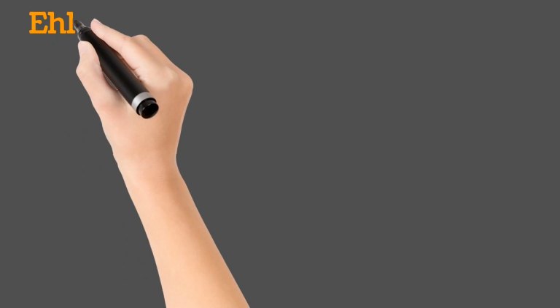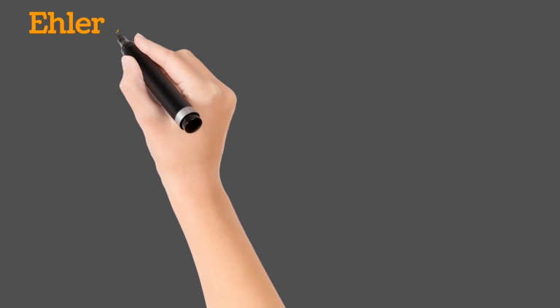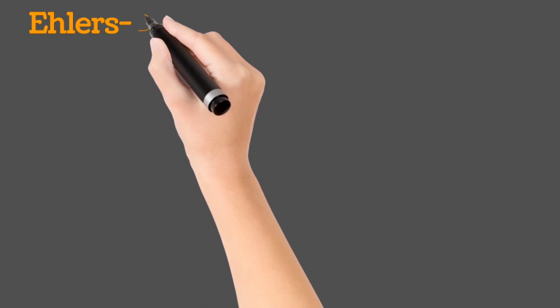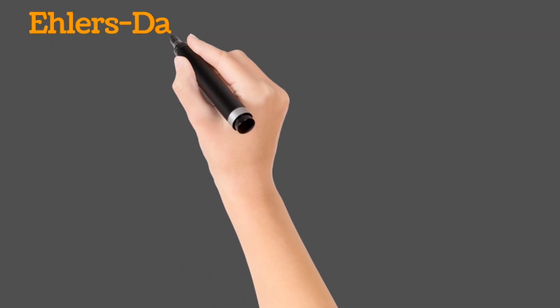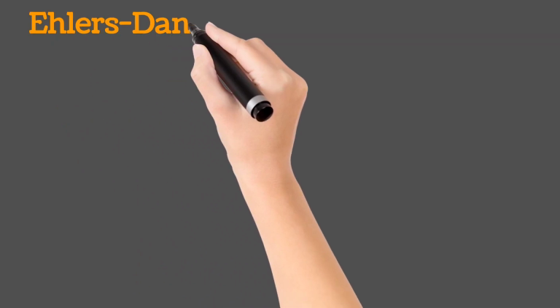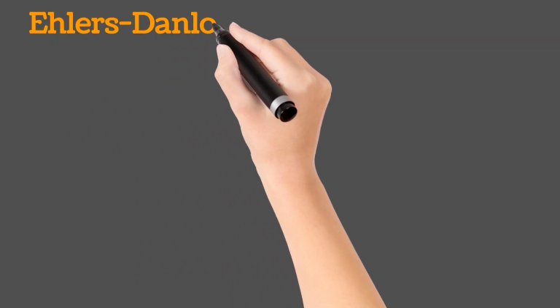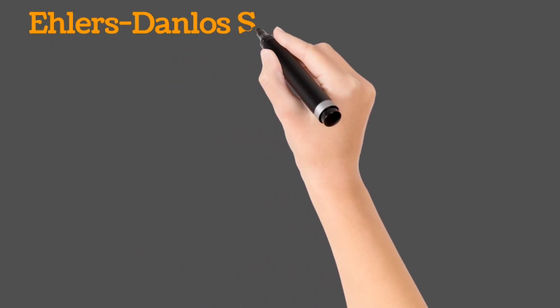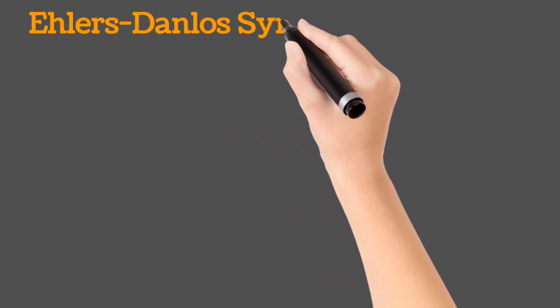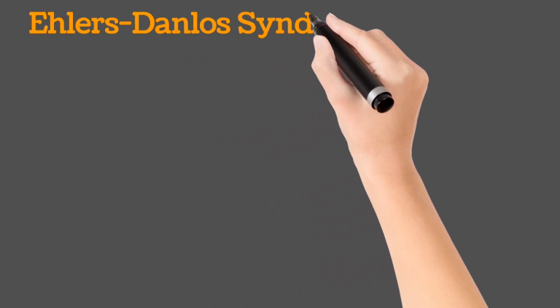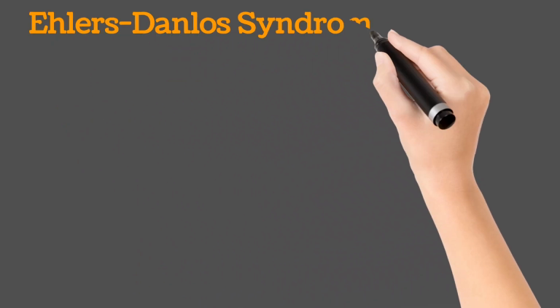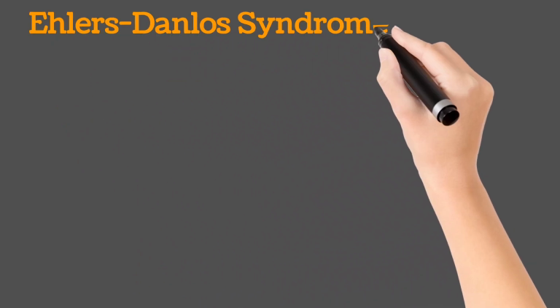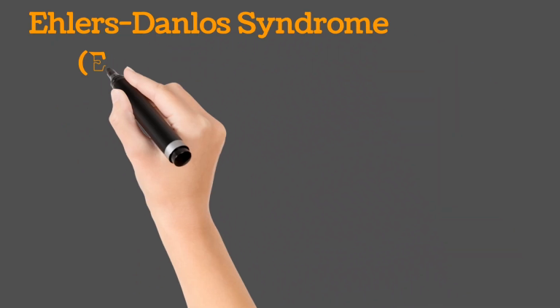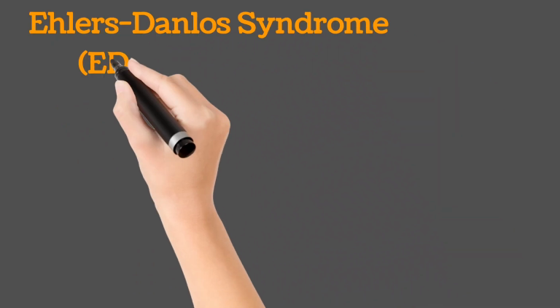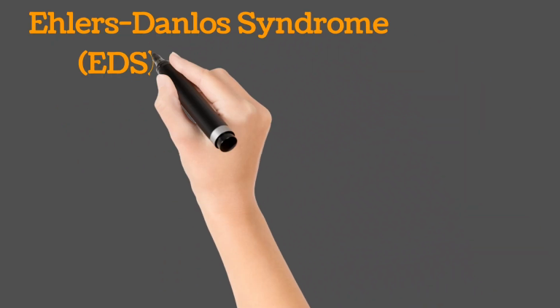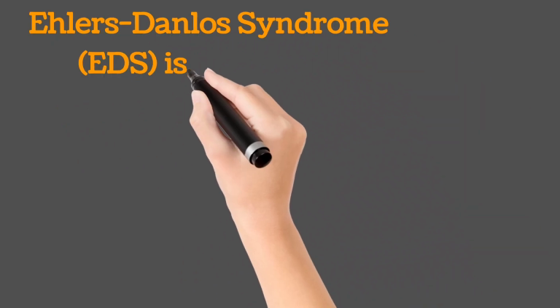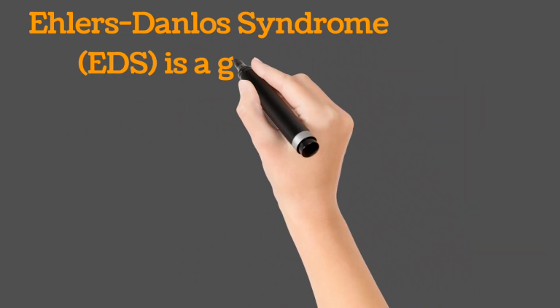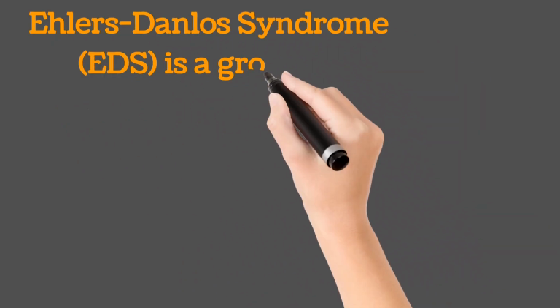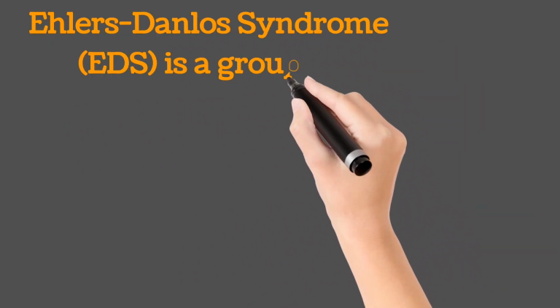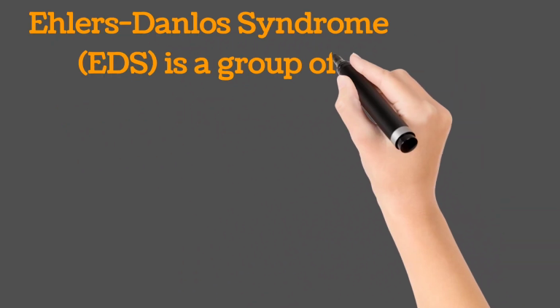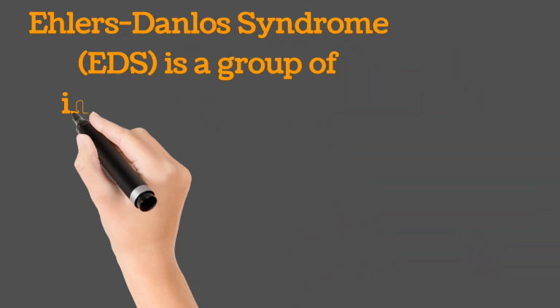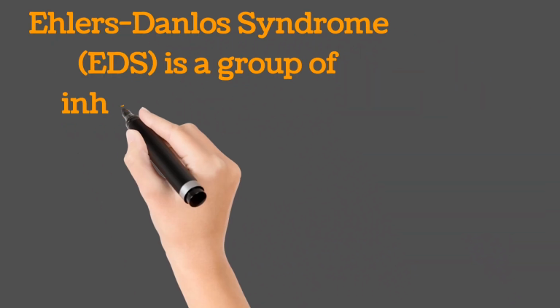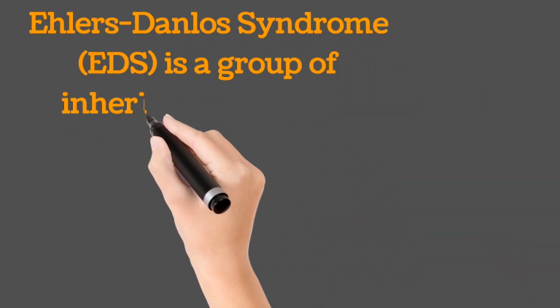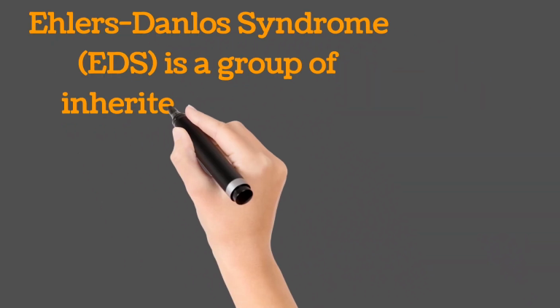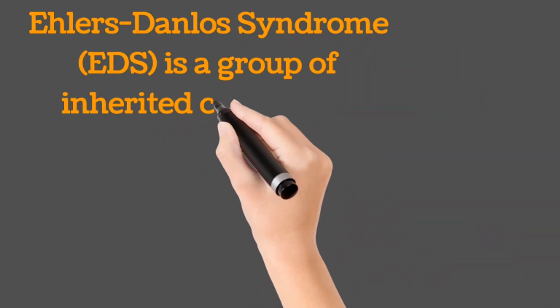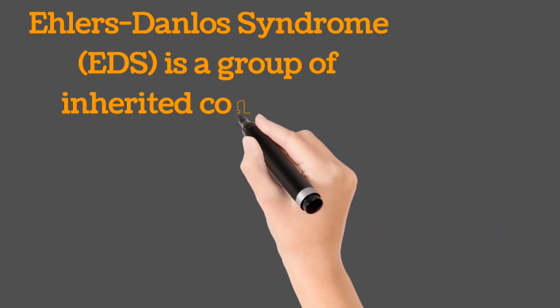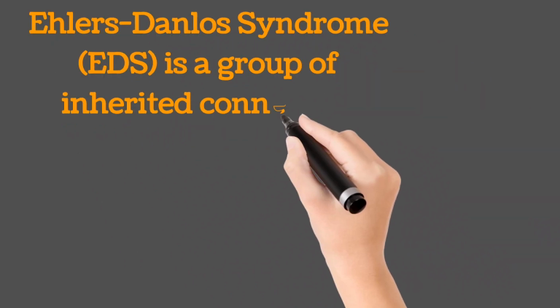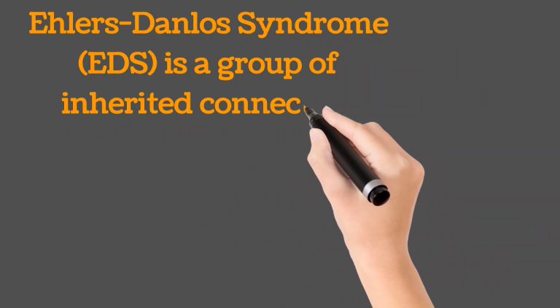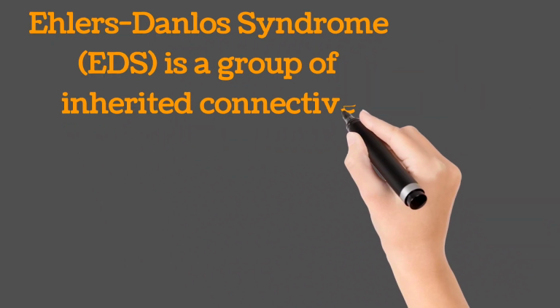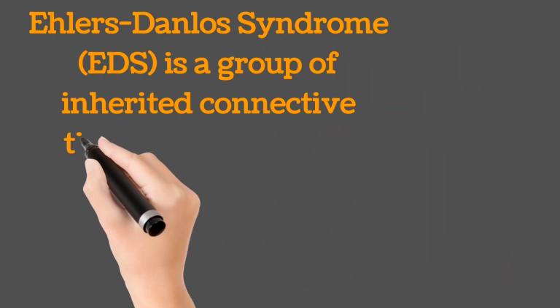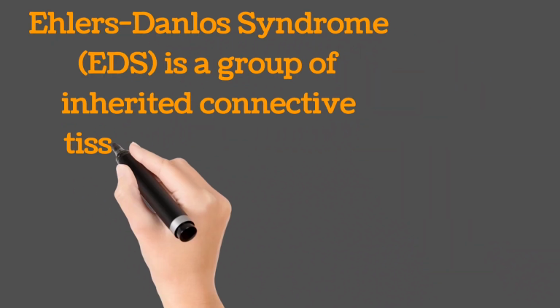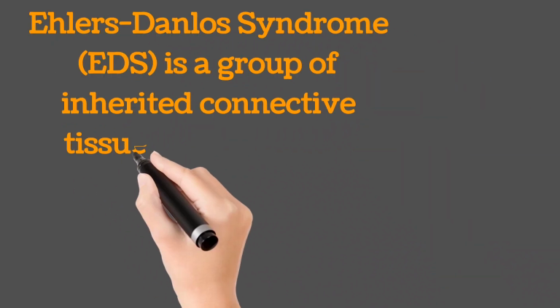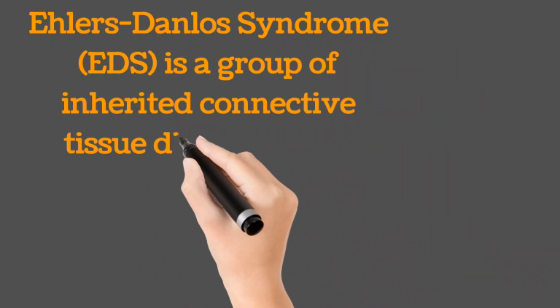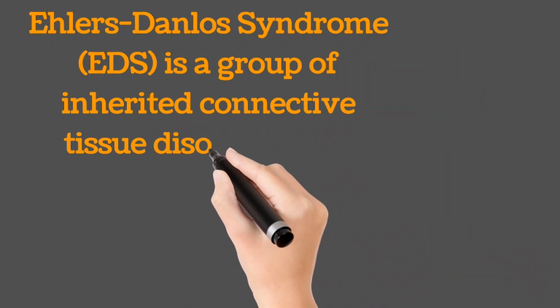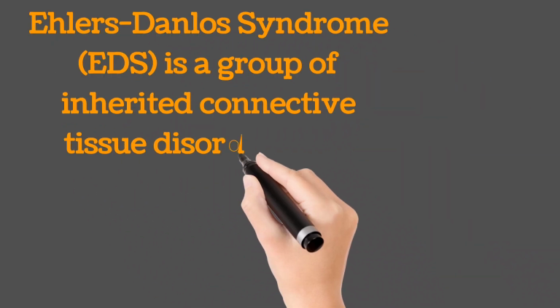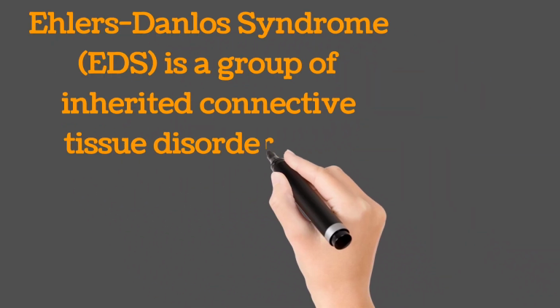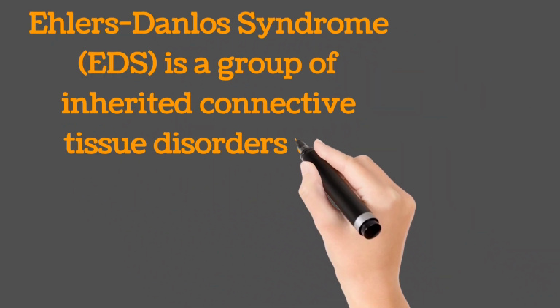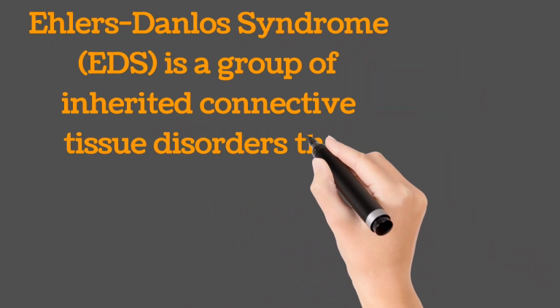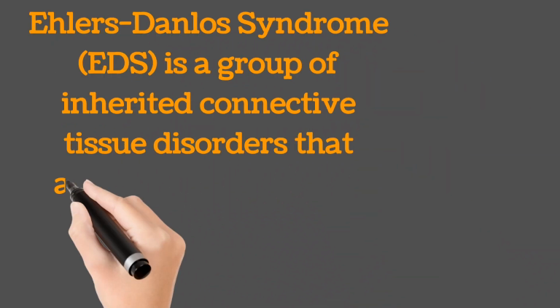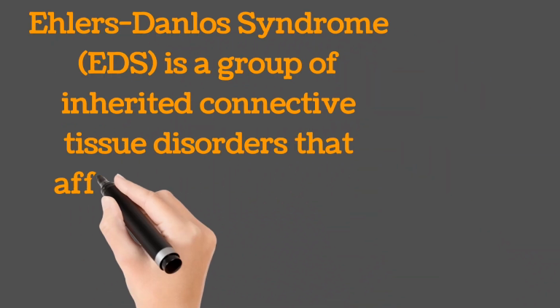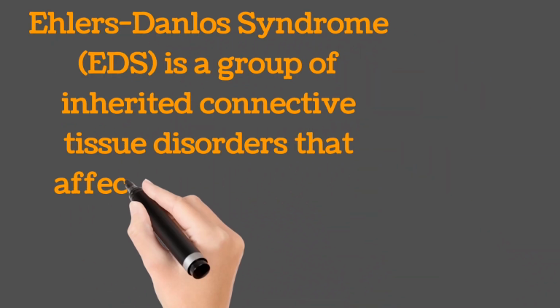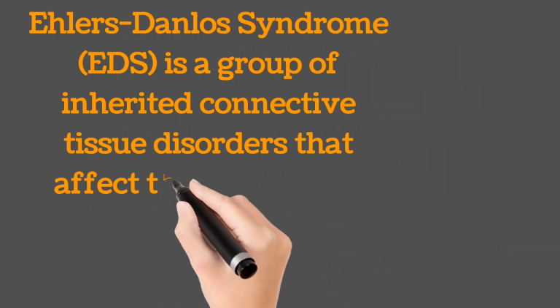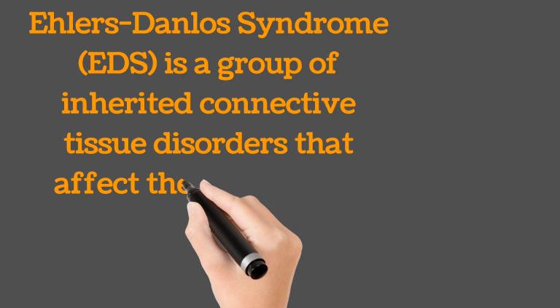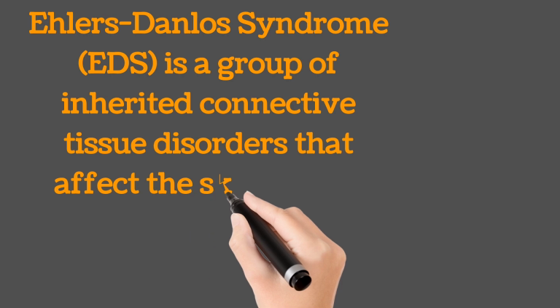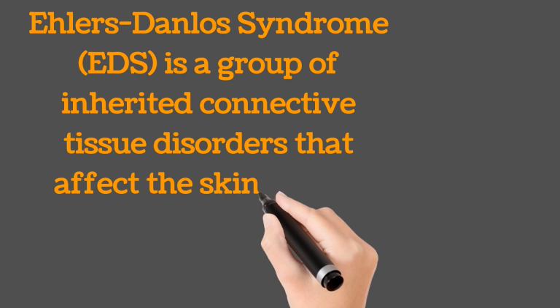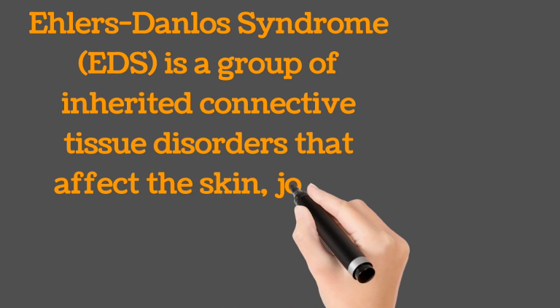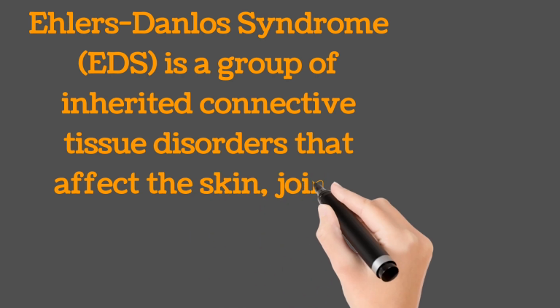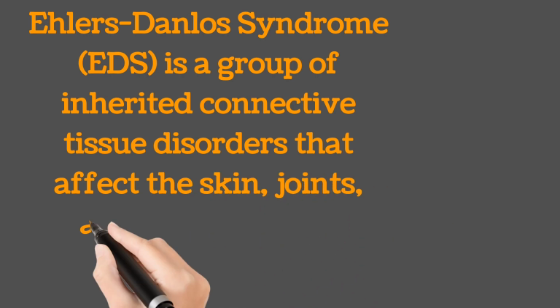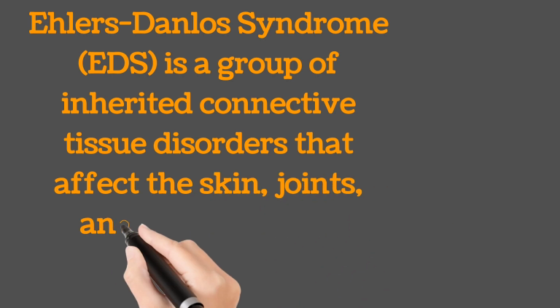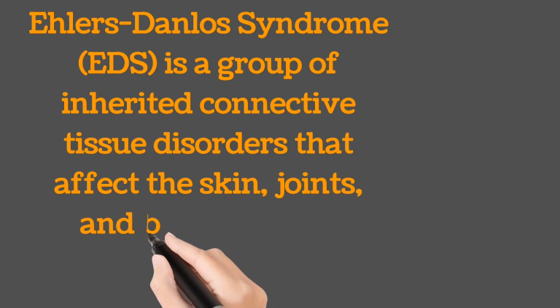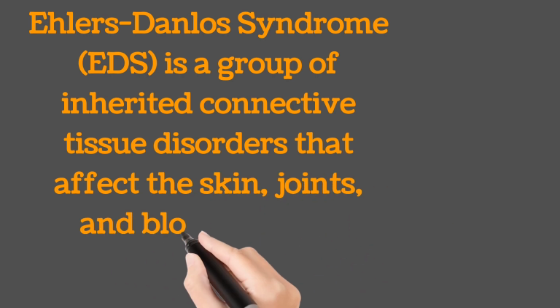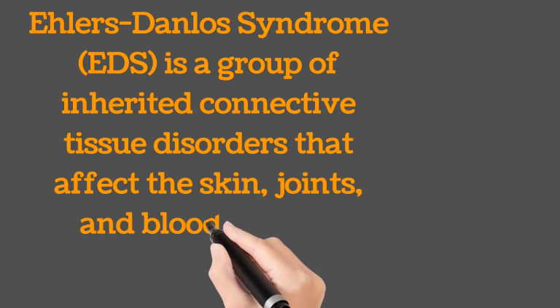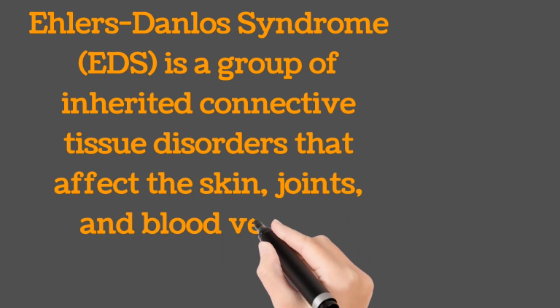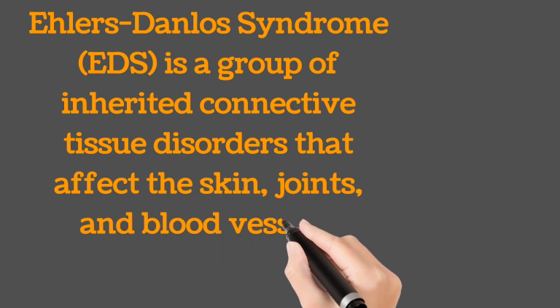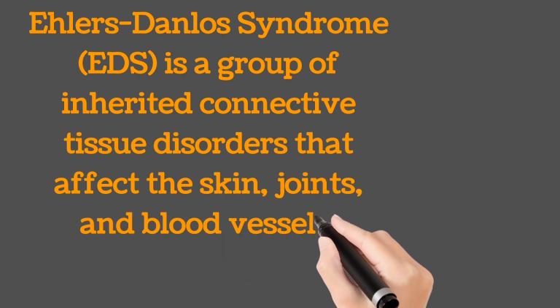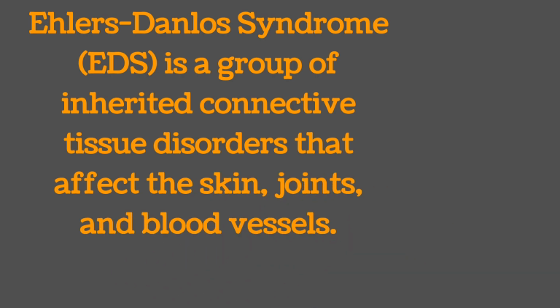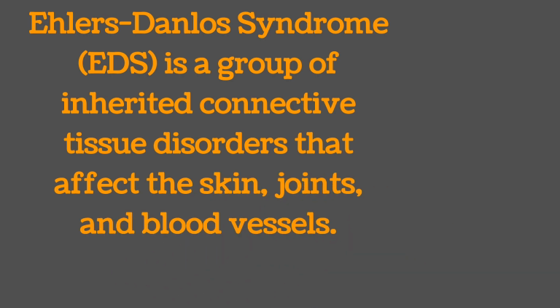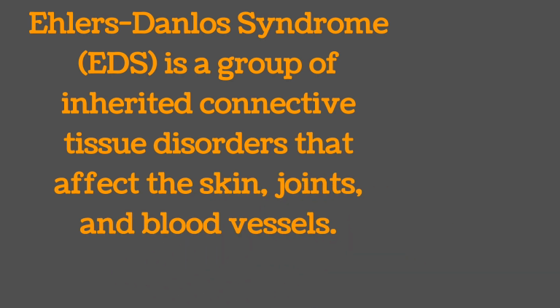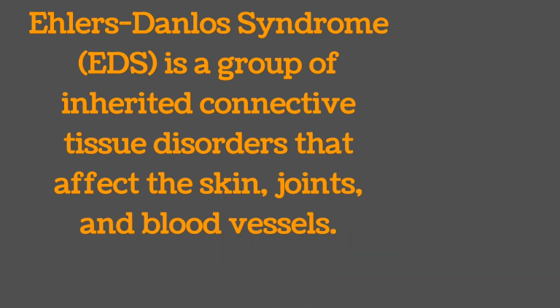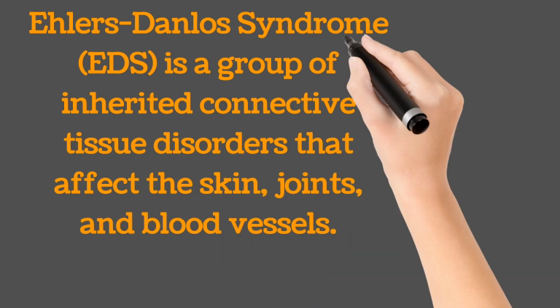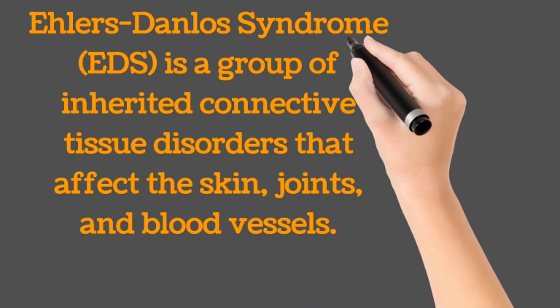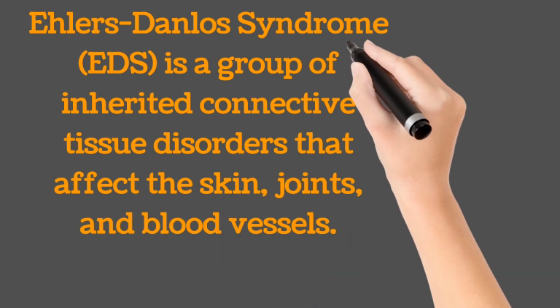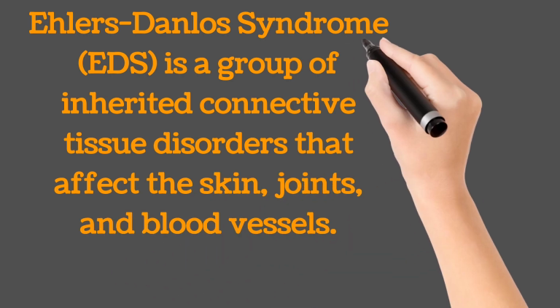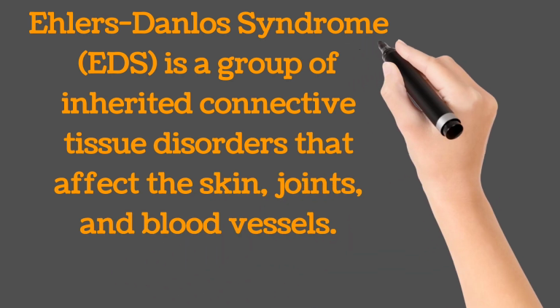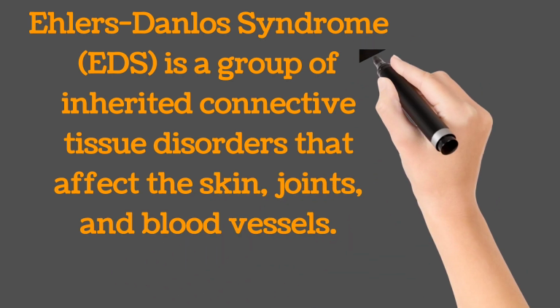Ehlers-Danlos Syndrome, EDS, is a group of inherited connective tissue disorders that affect the skin, joints, and blood vessels.